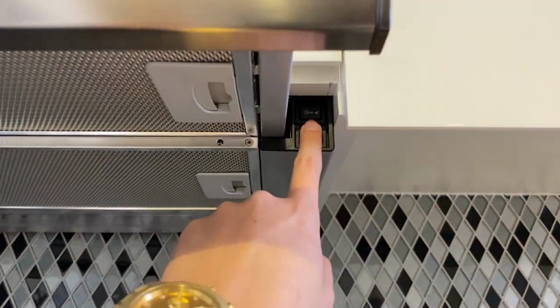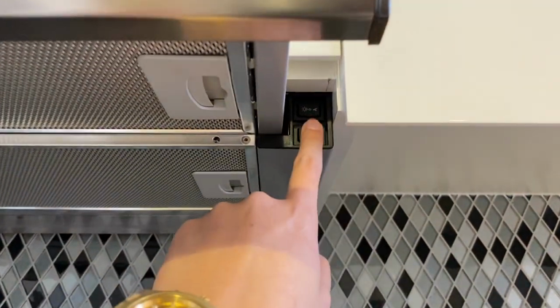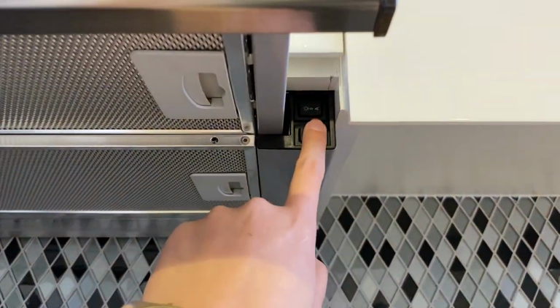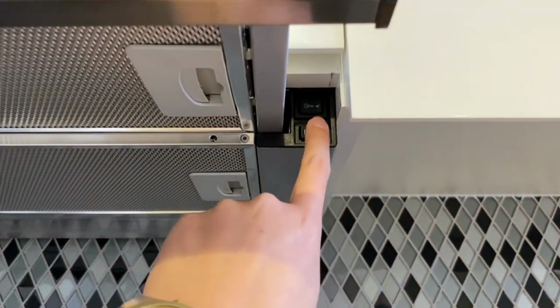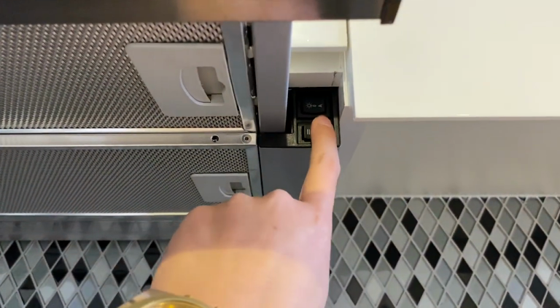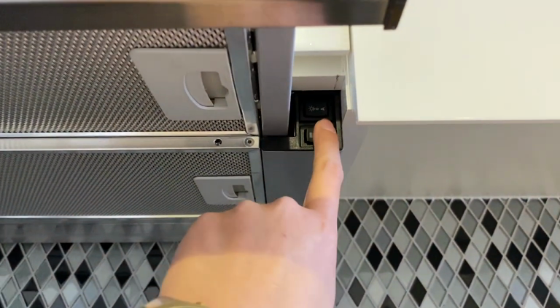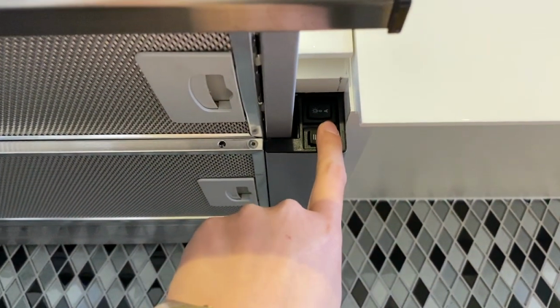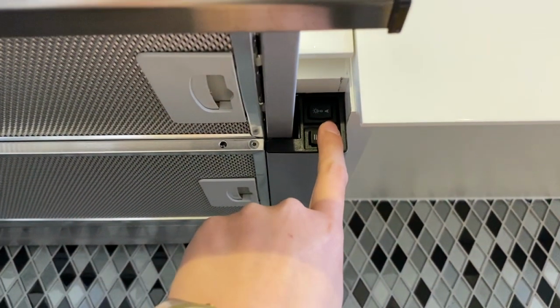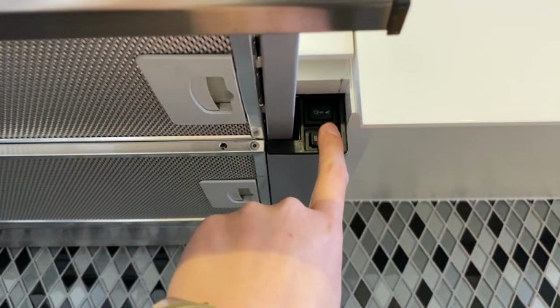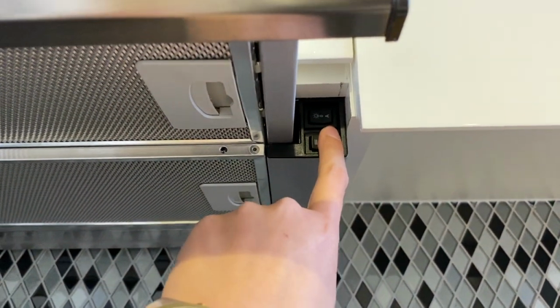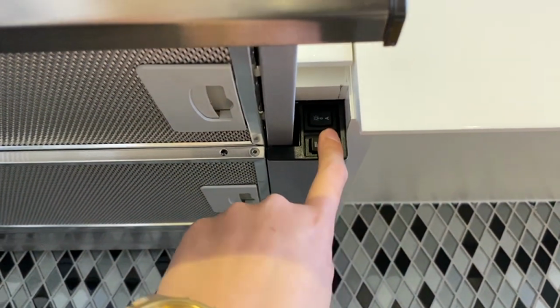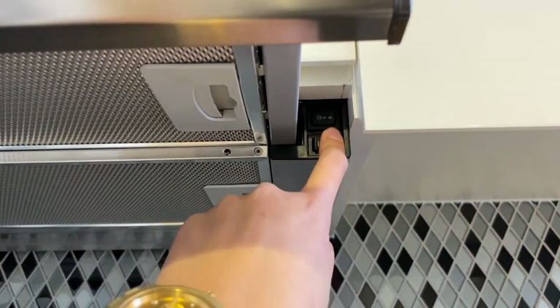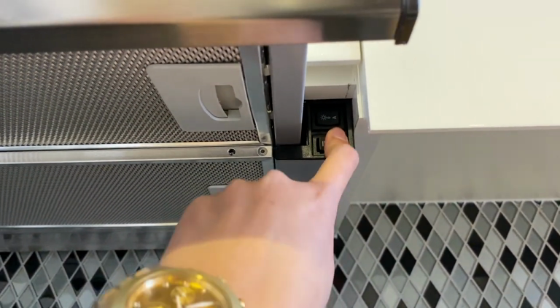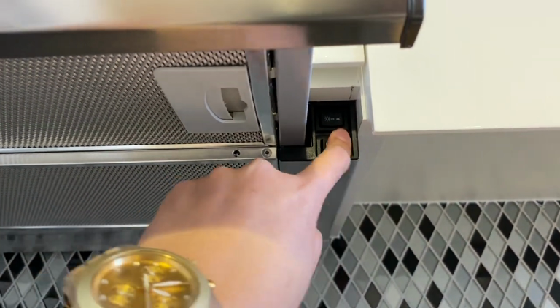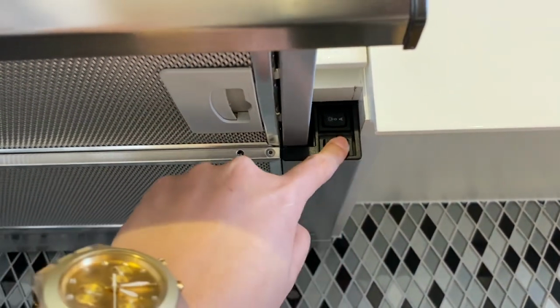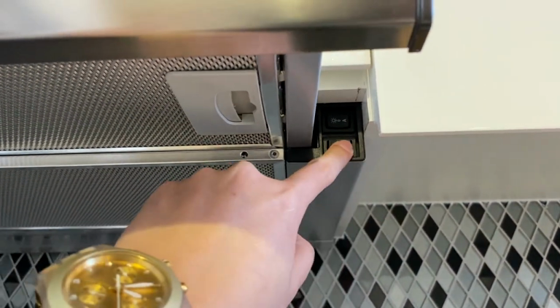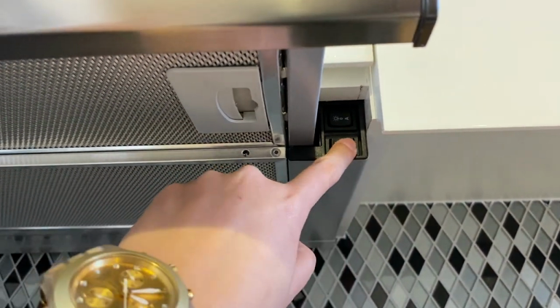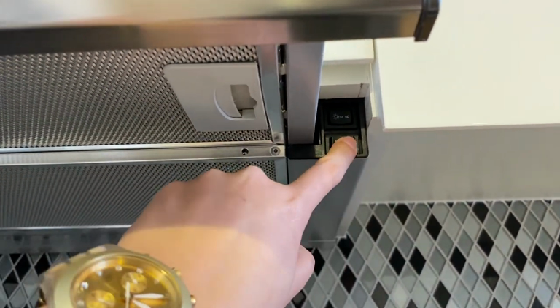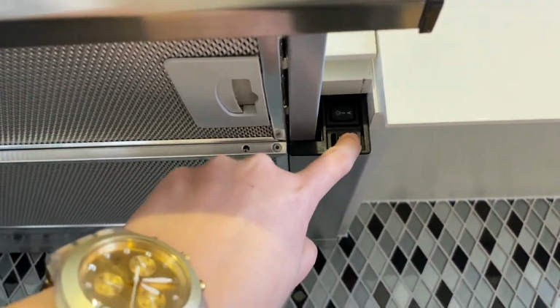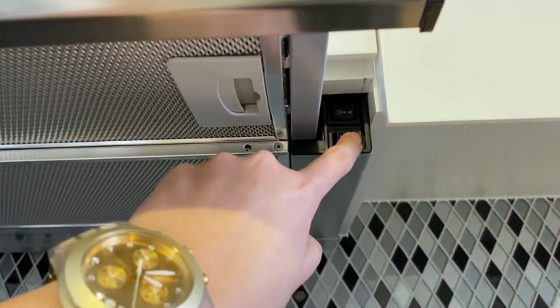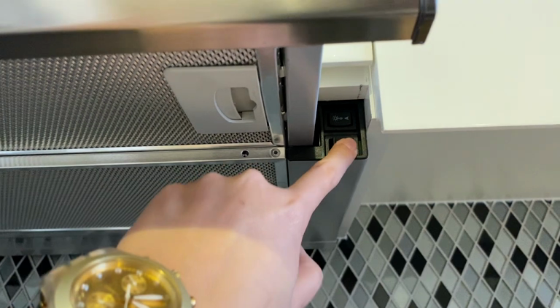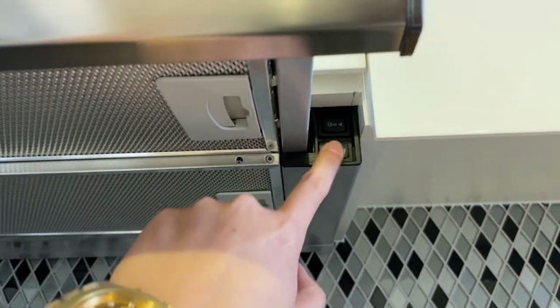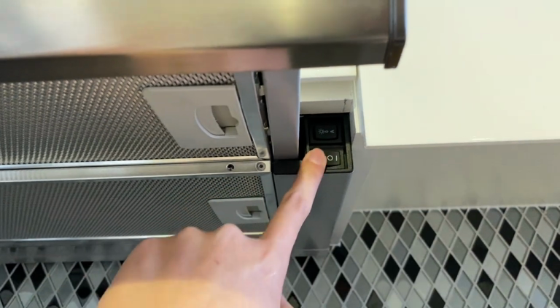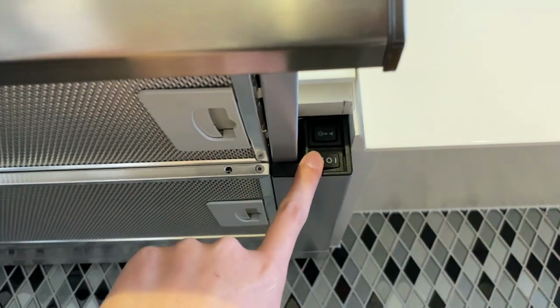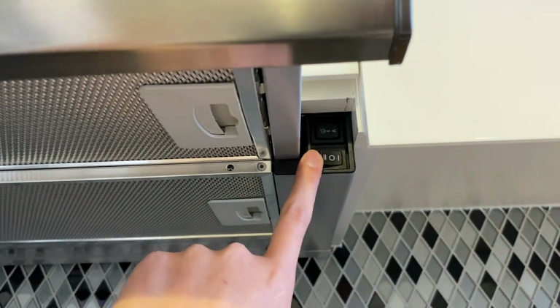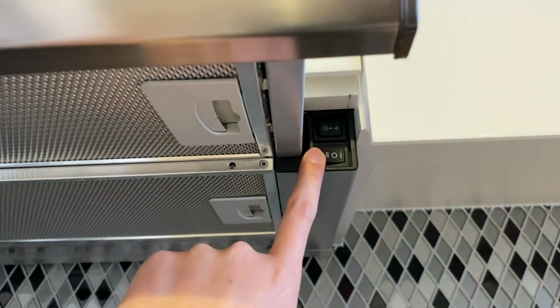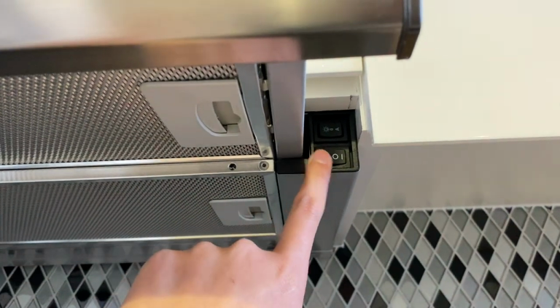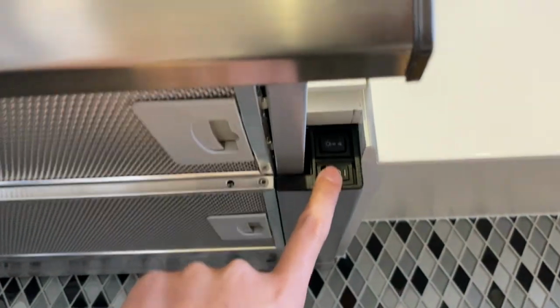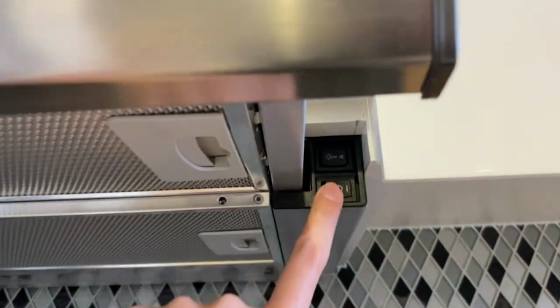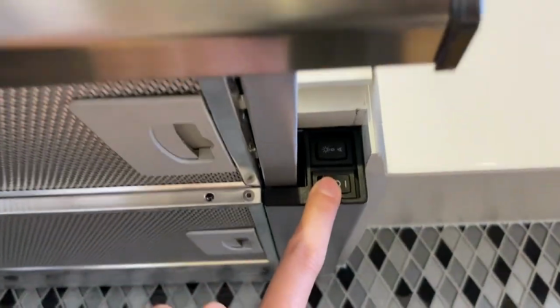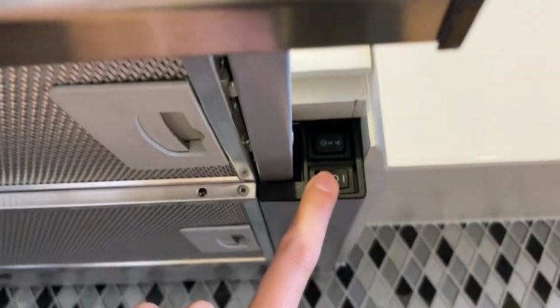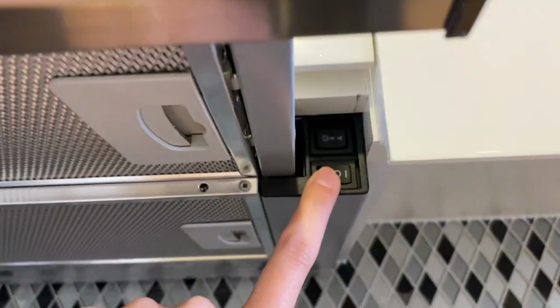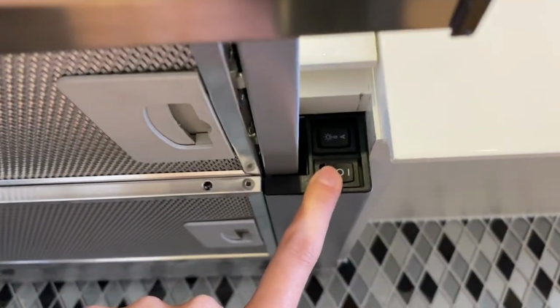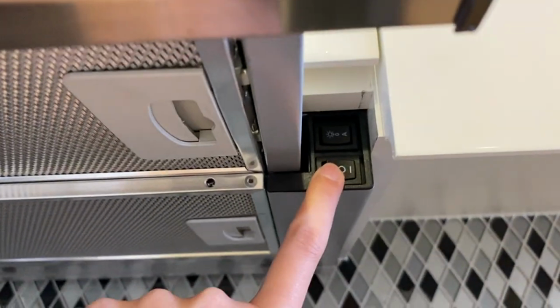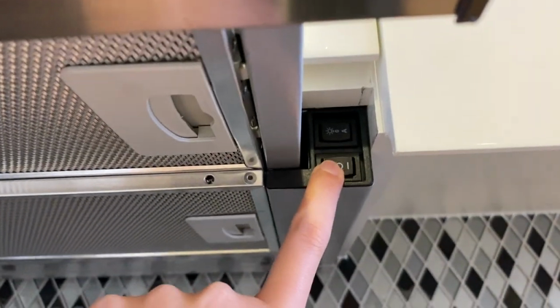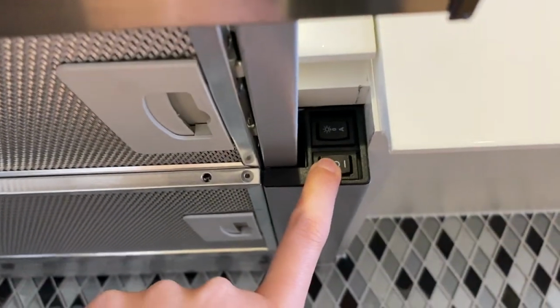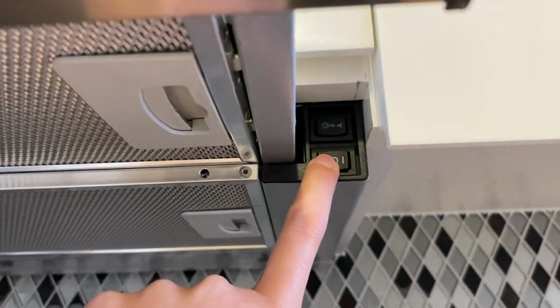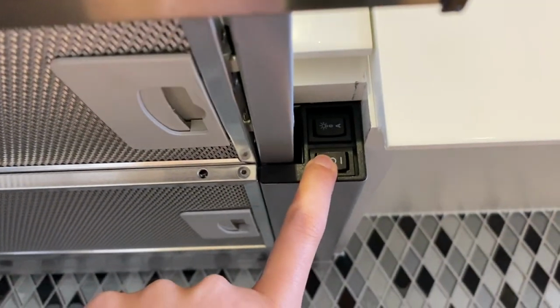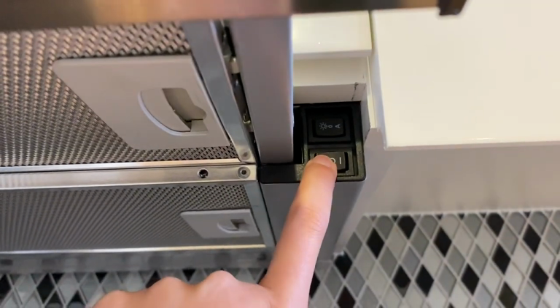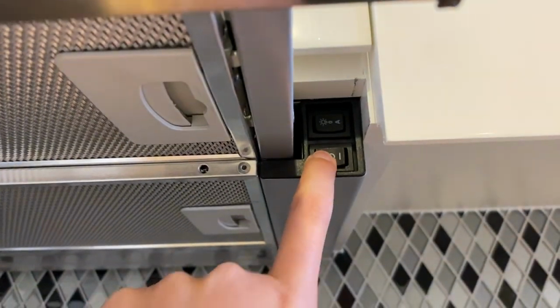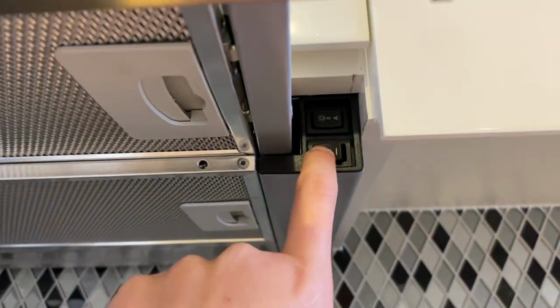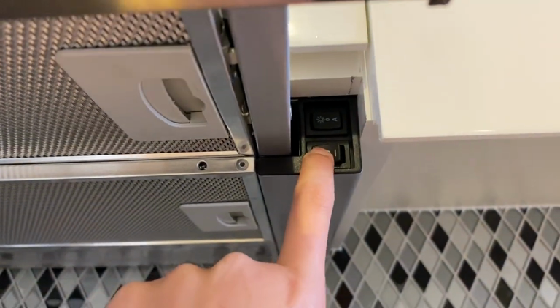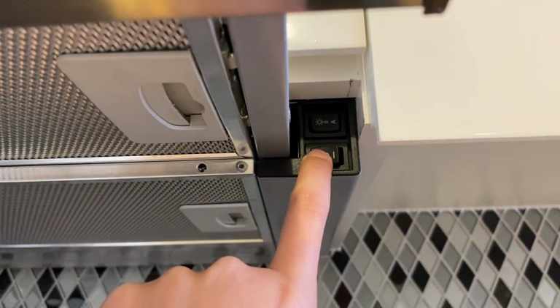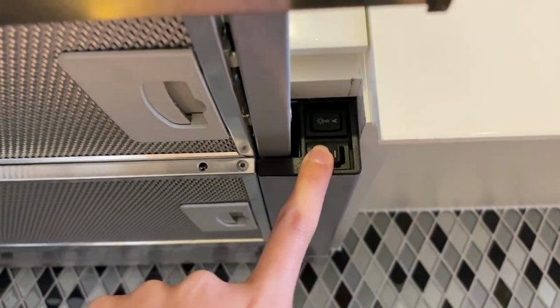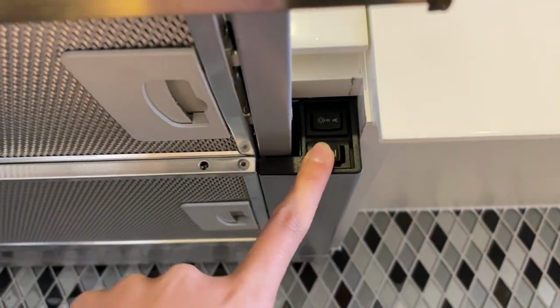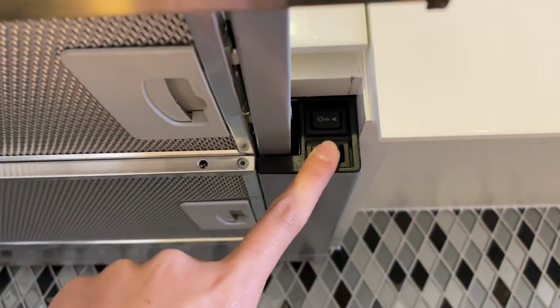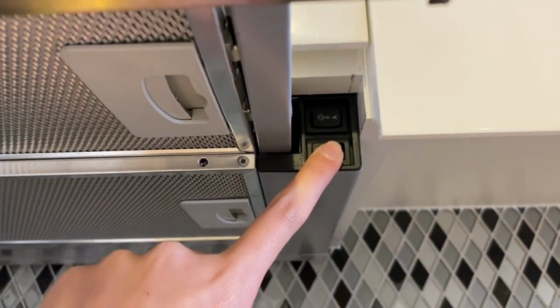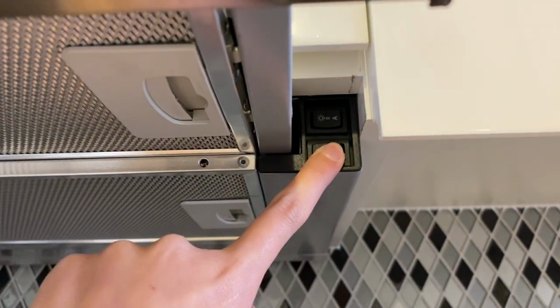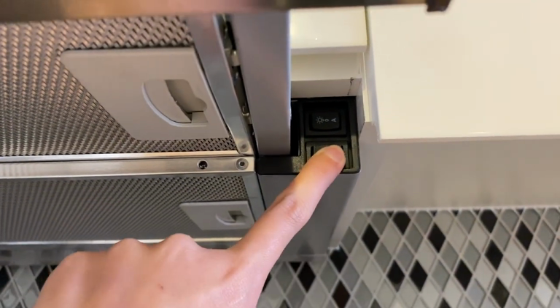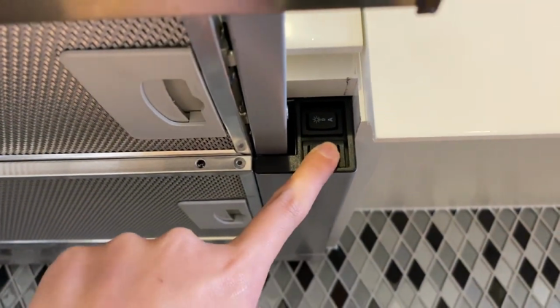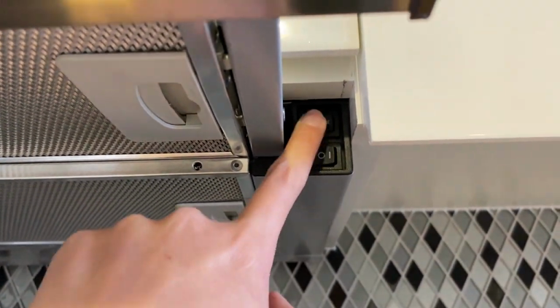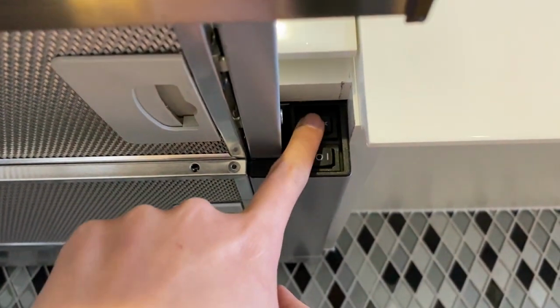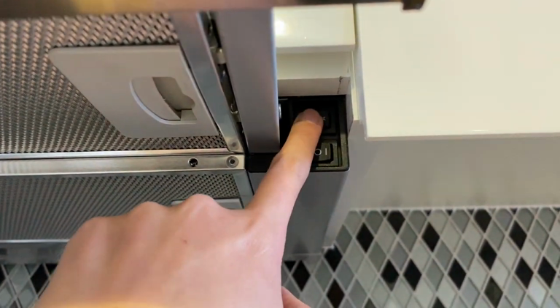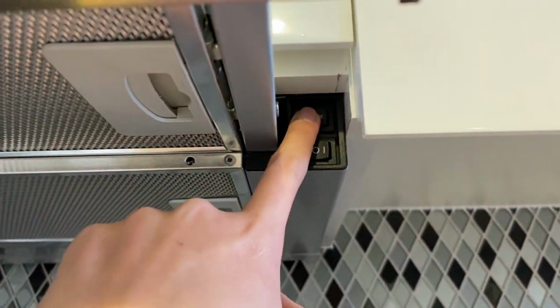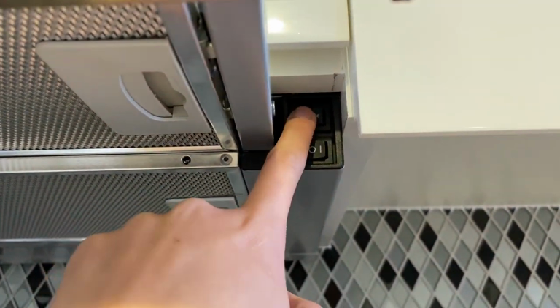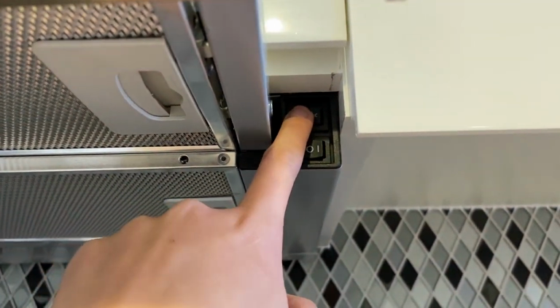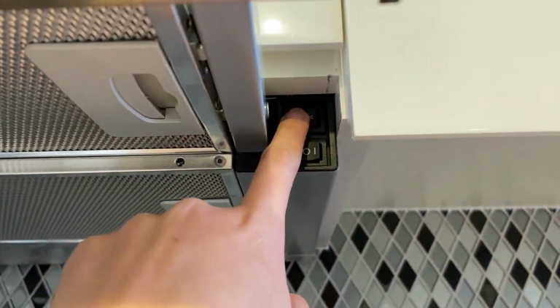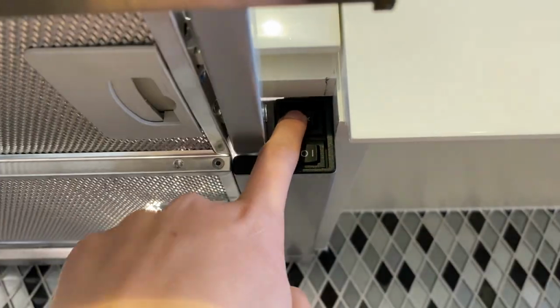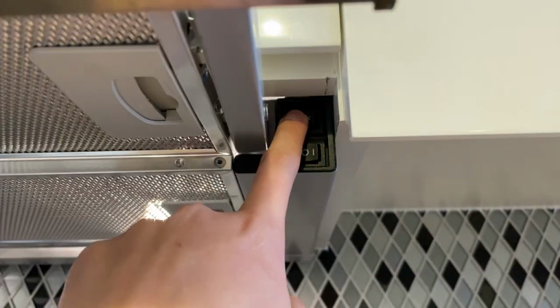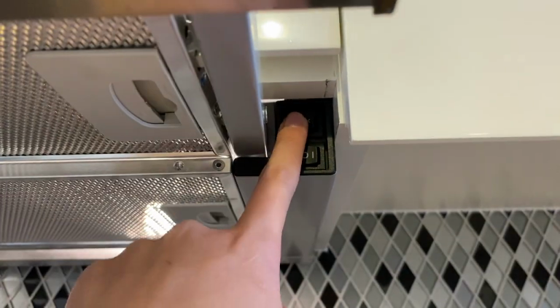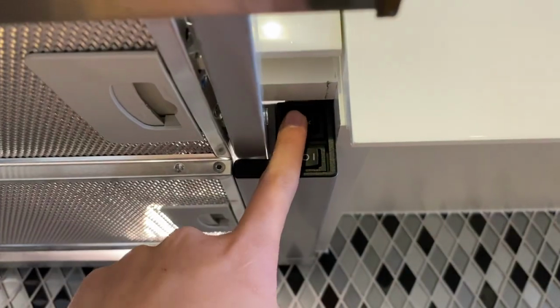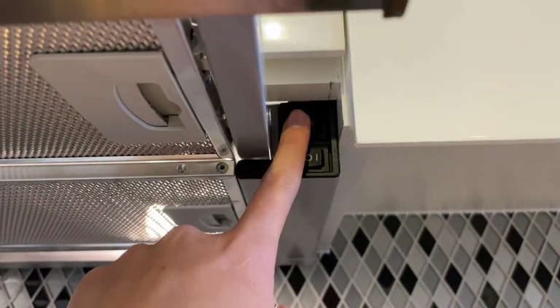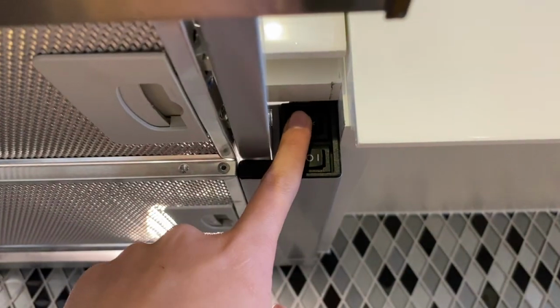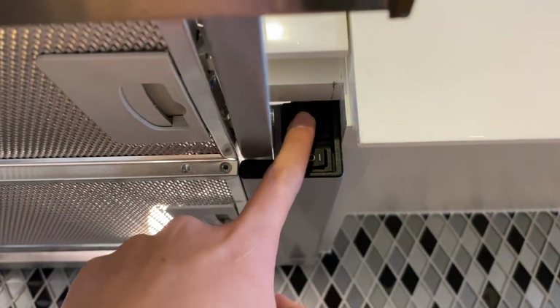Press these buttons right here. This button right here is for fan mode, and this button right here is for the light.